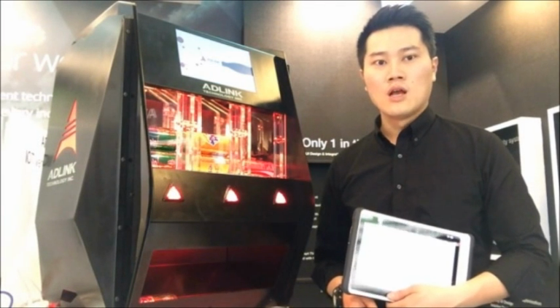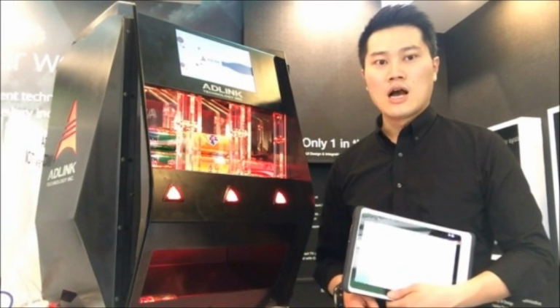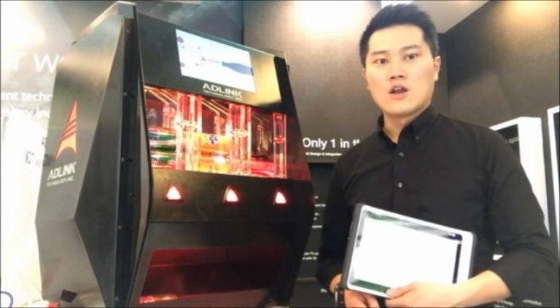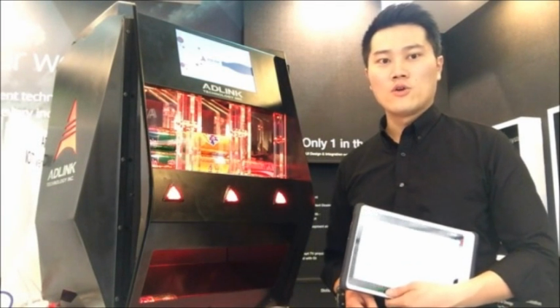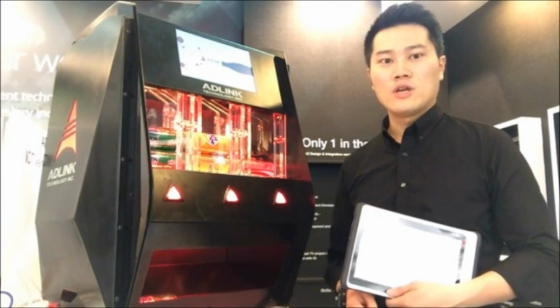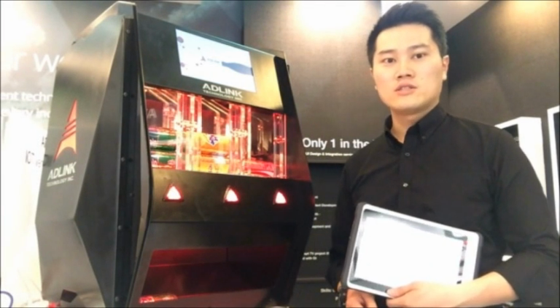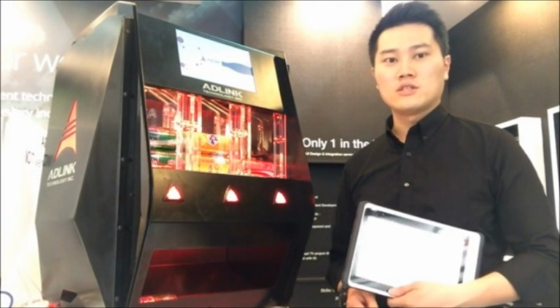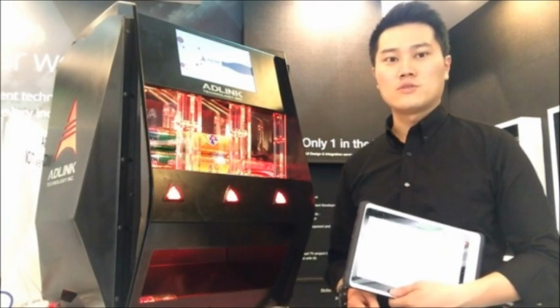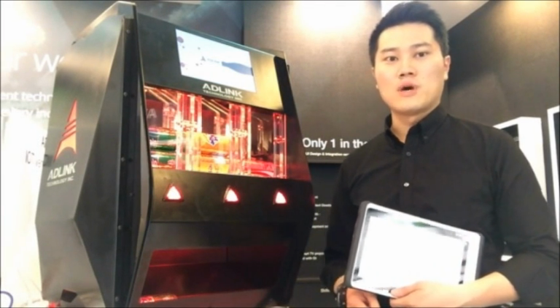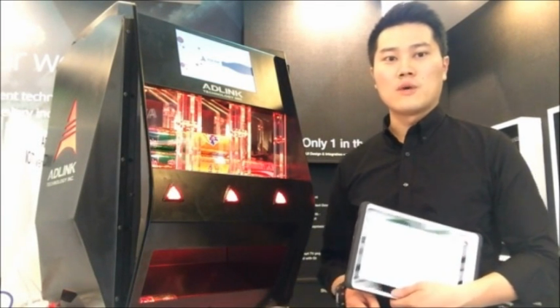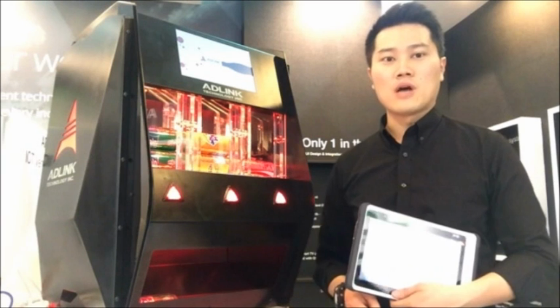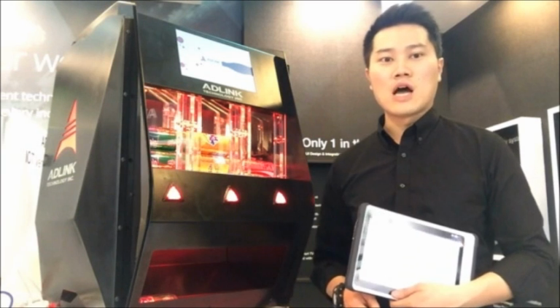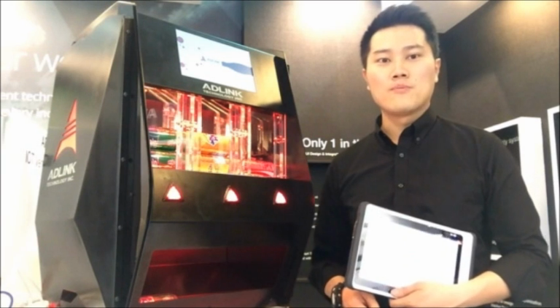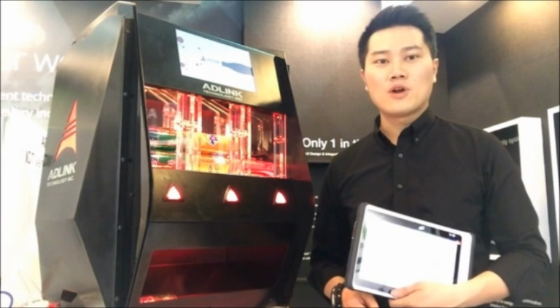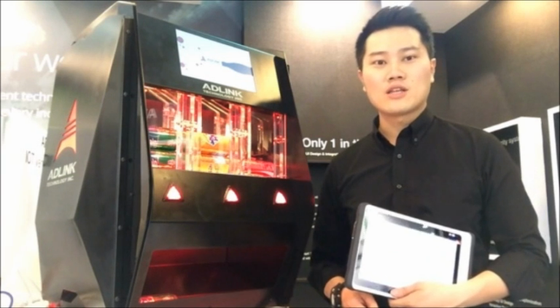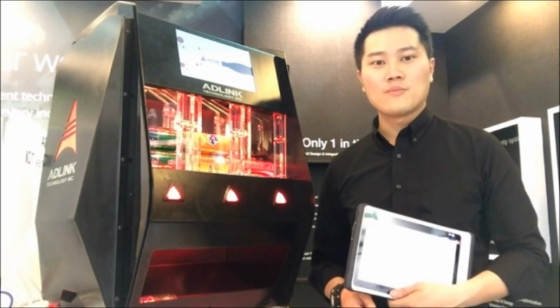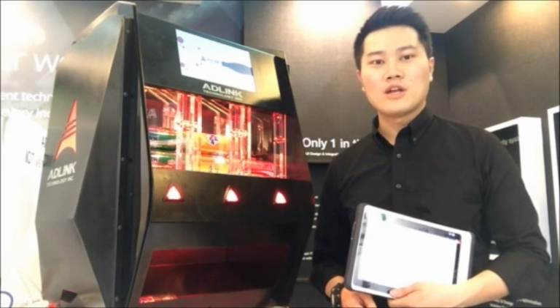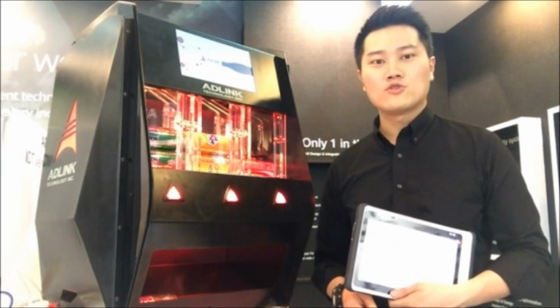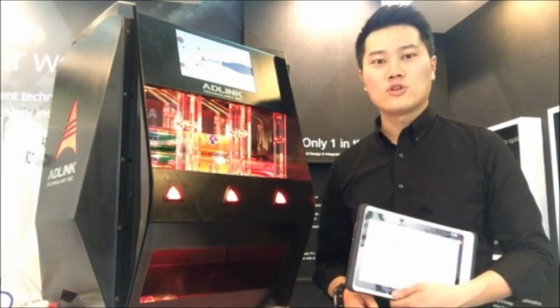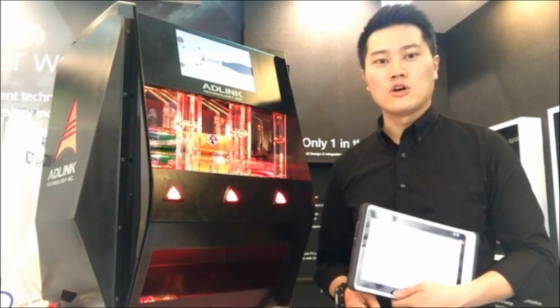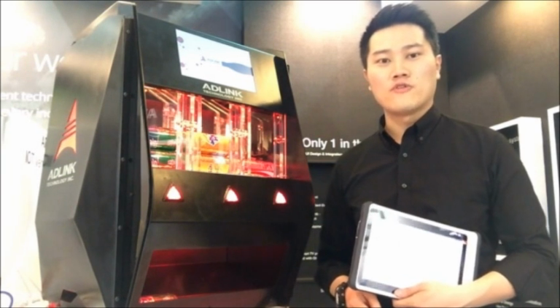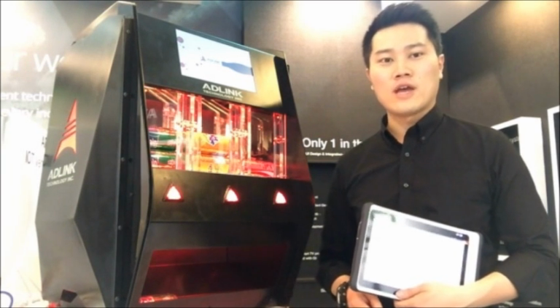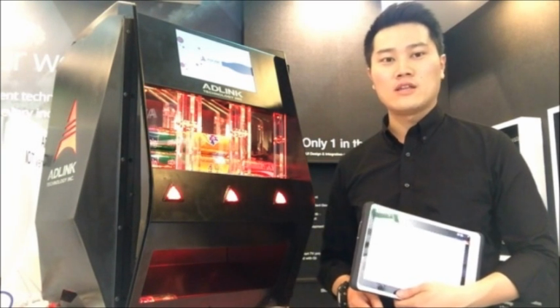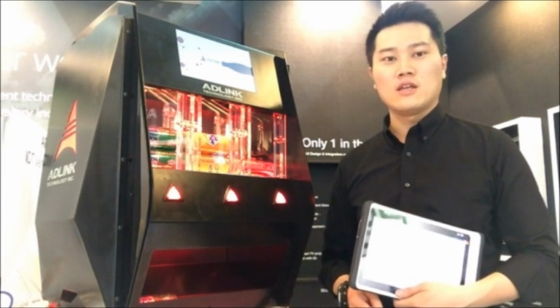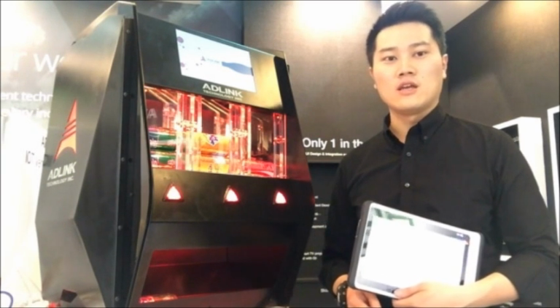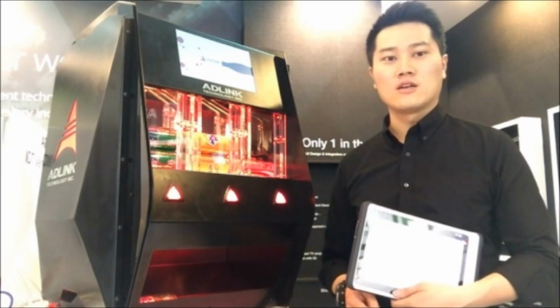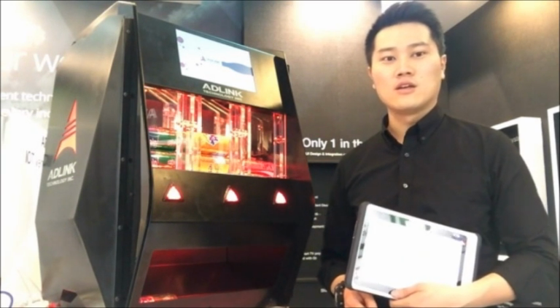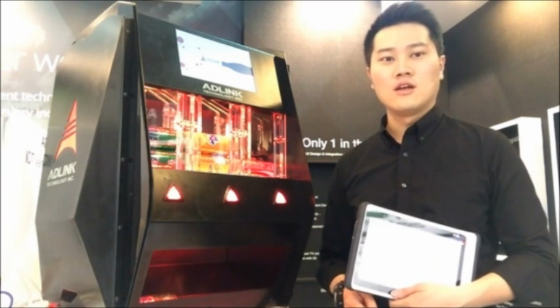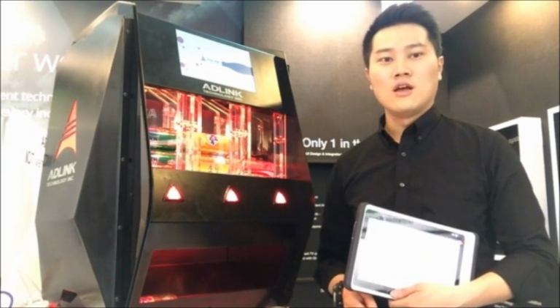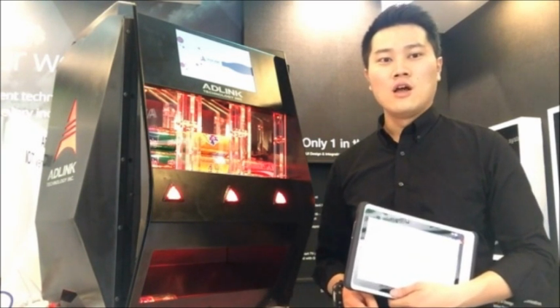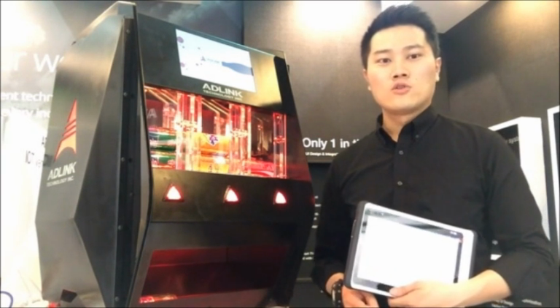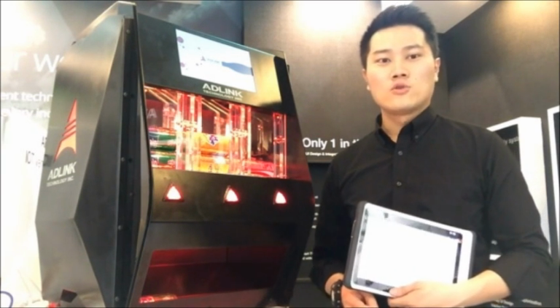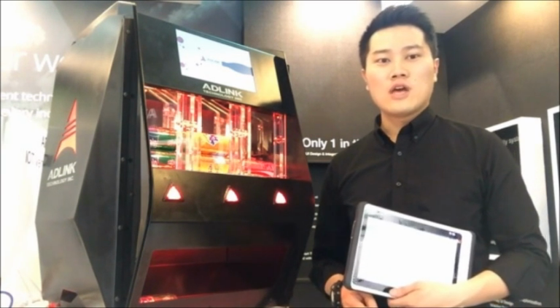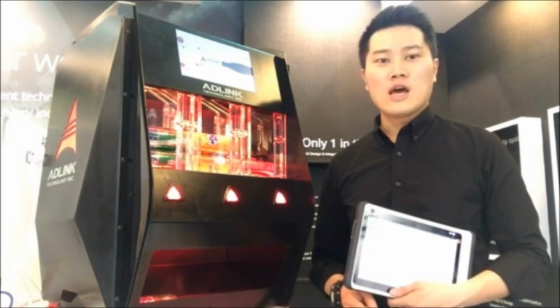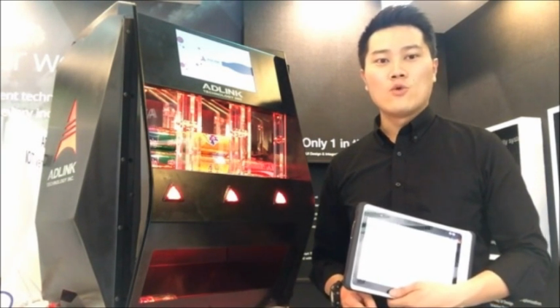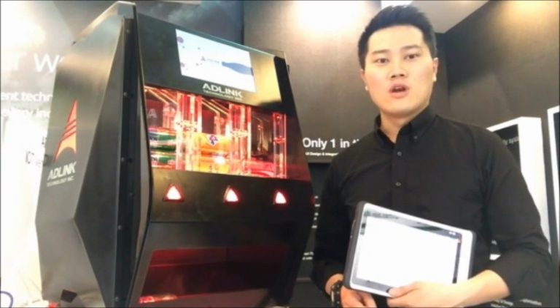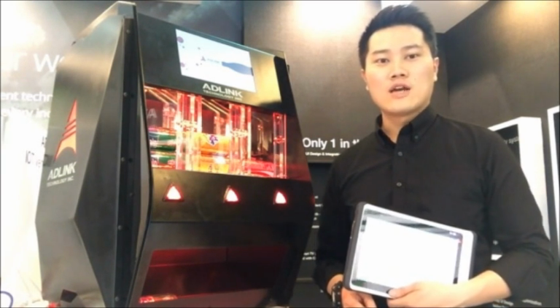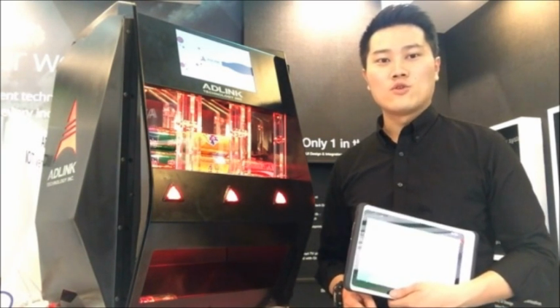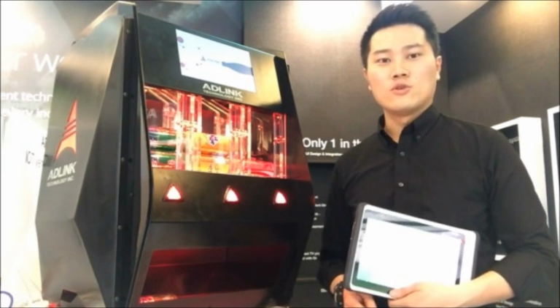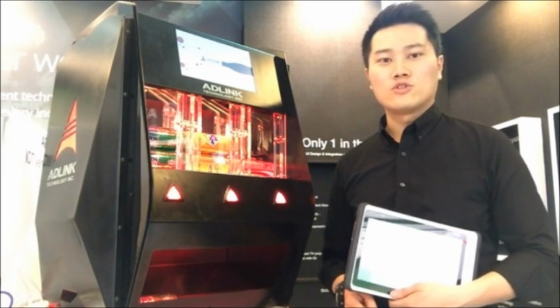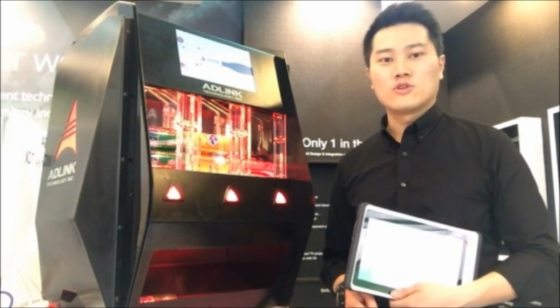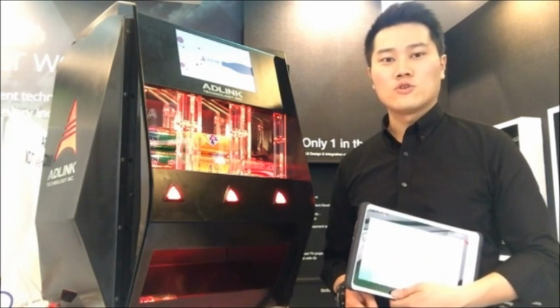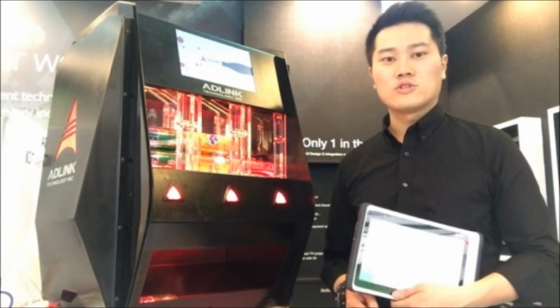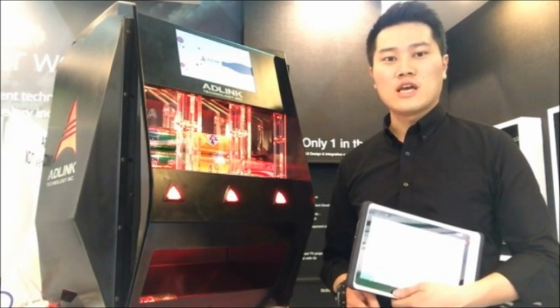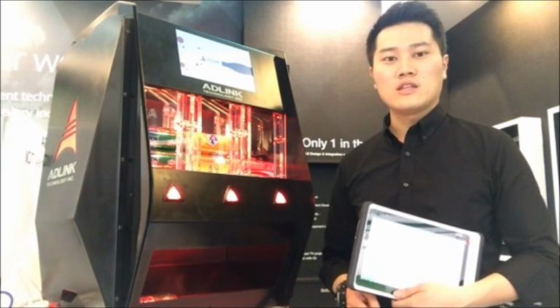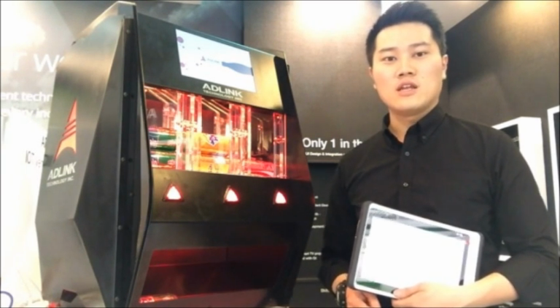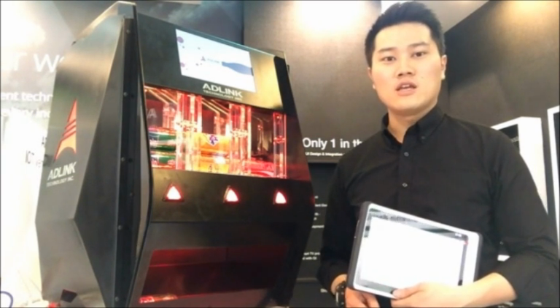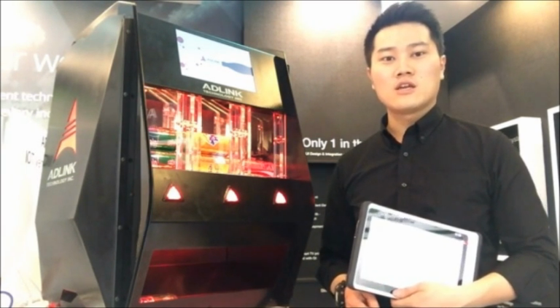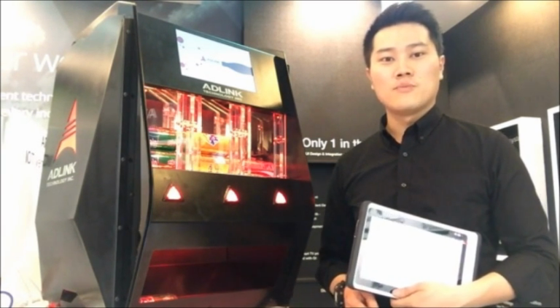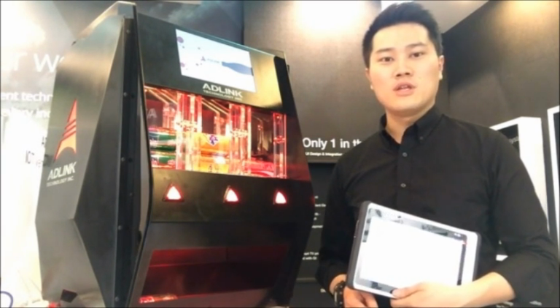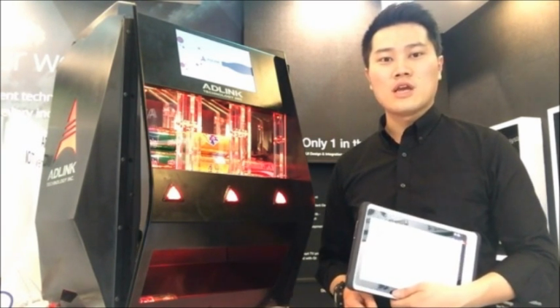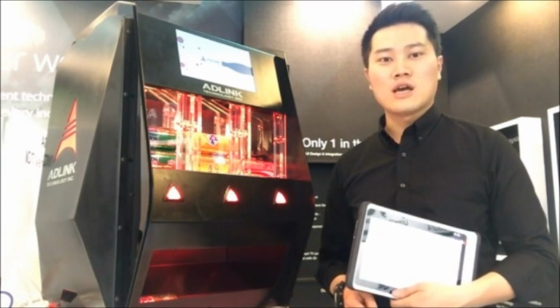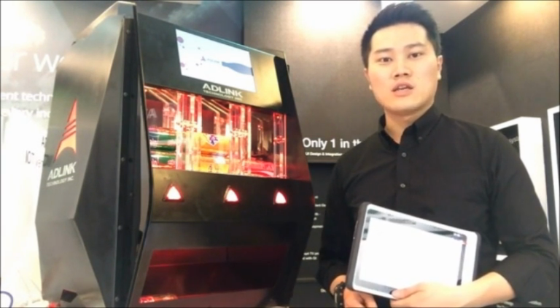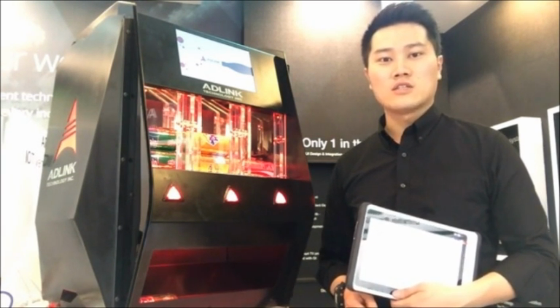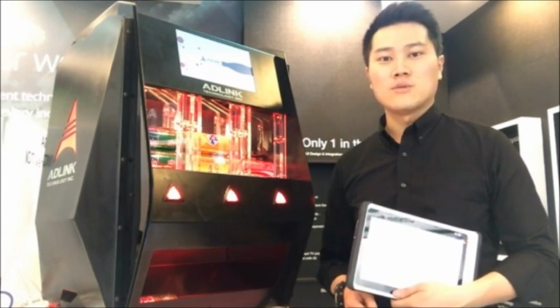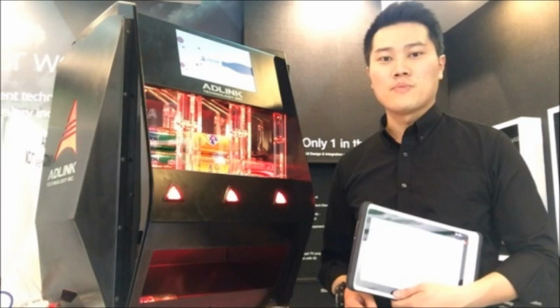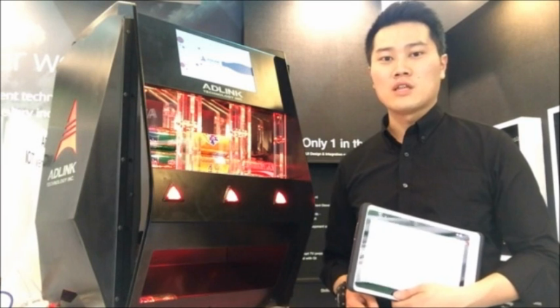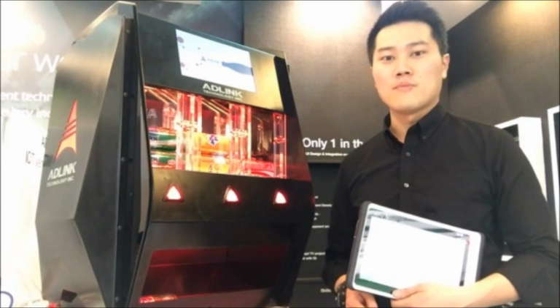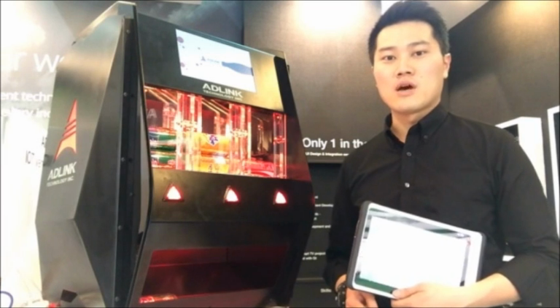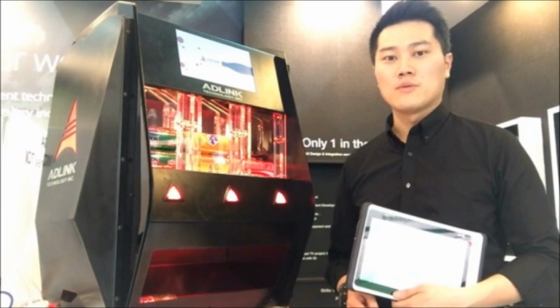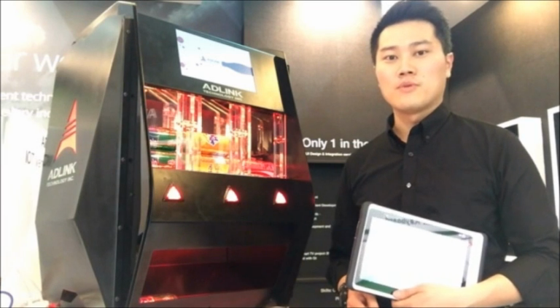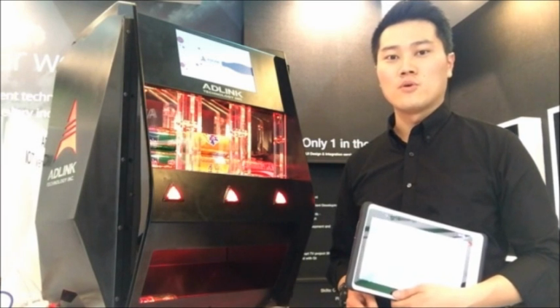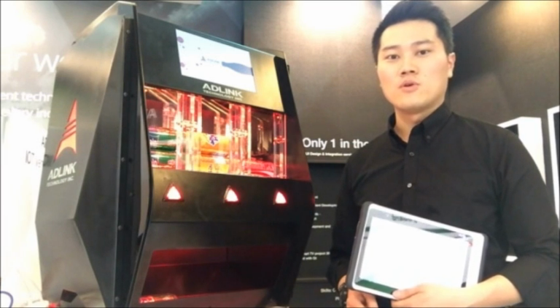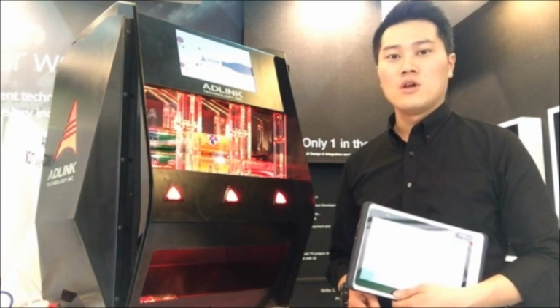Hello, this is Bob. I'm product manager of ADLINK. Today I would like to introduce the ADLINK Mini-ITS Embedded Motherboard.